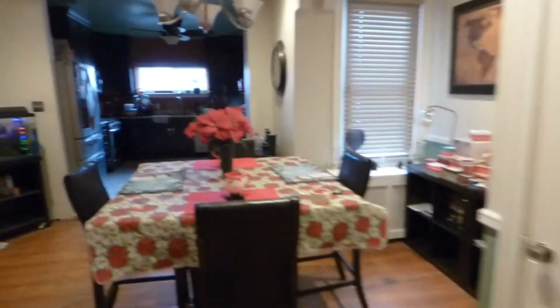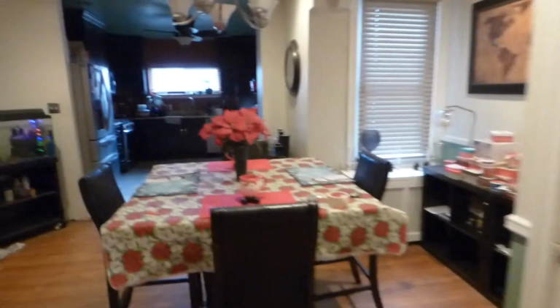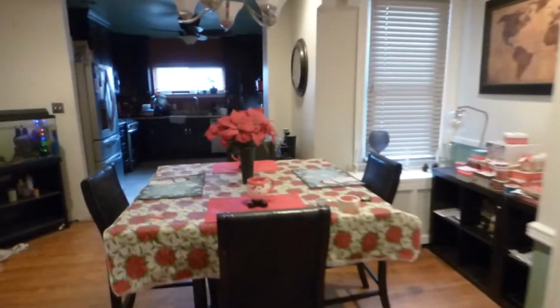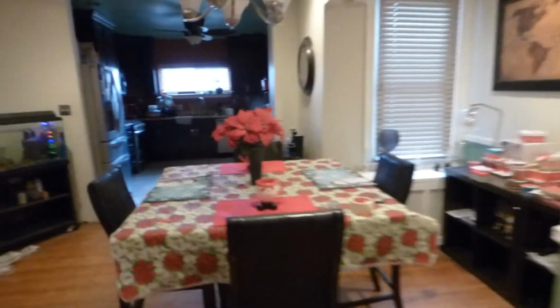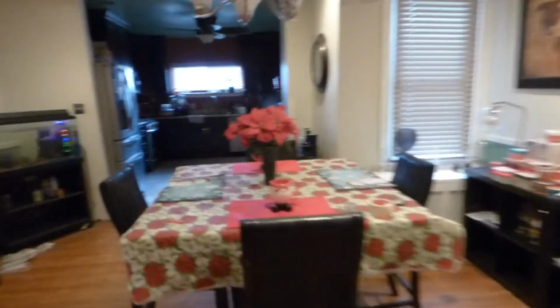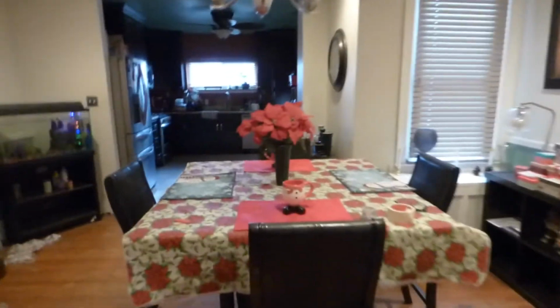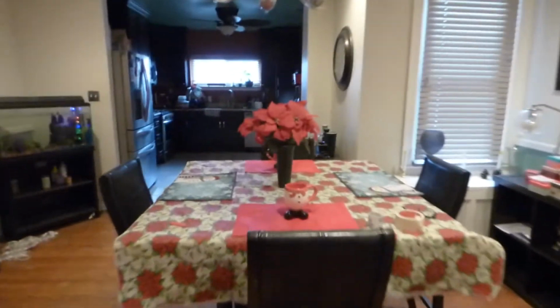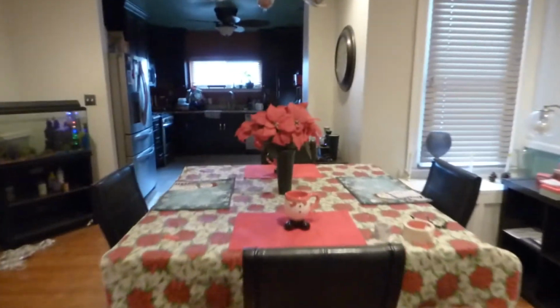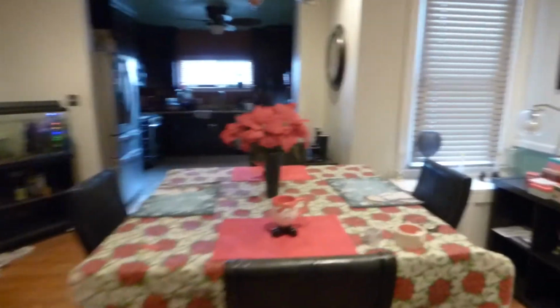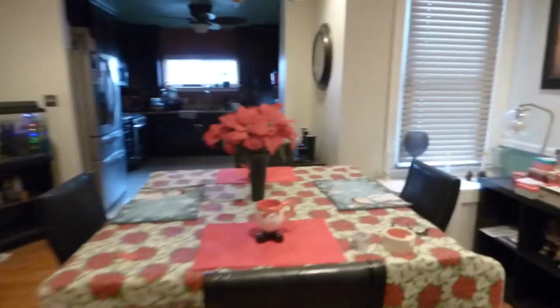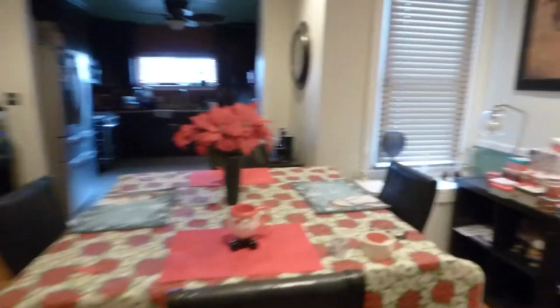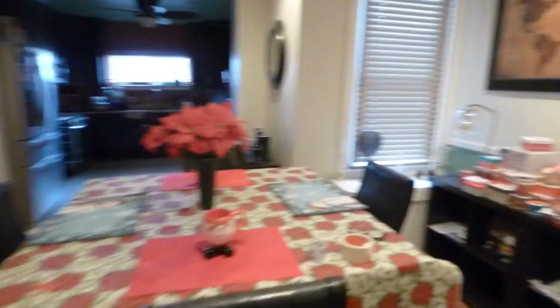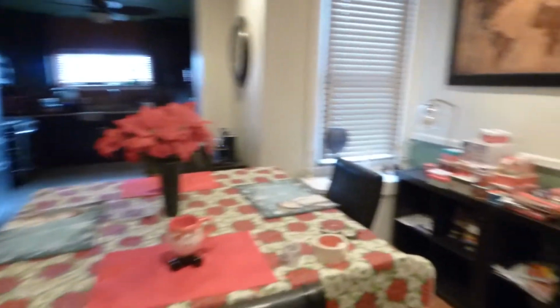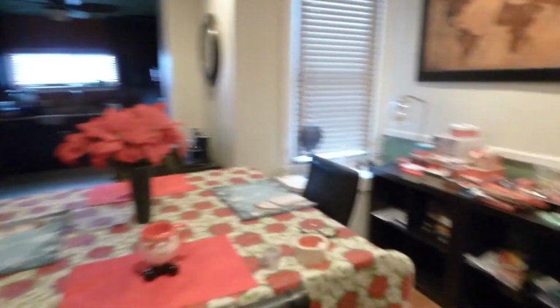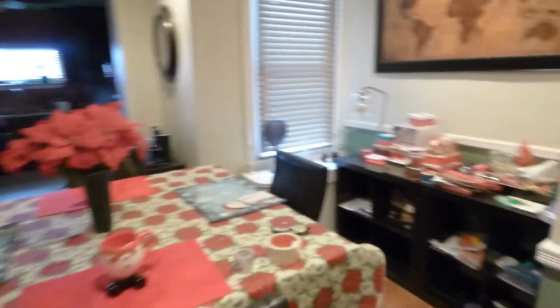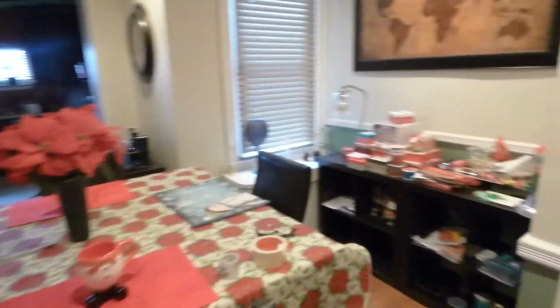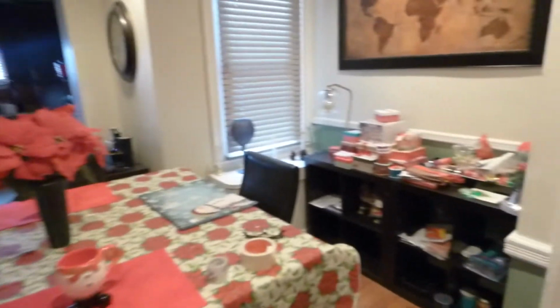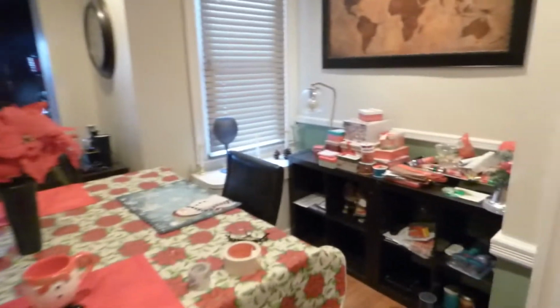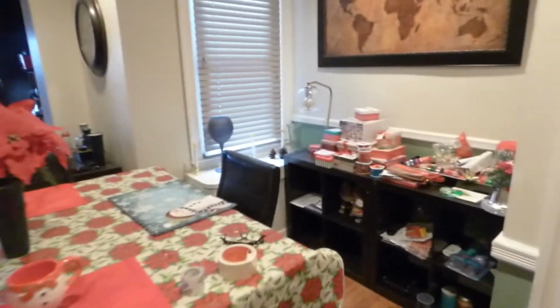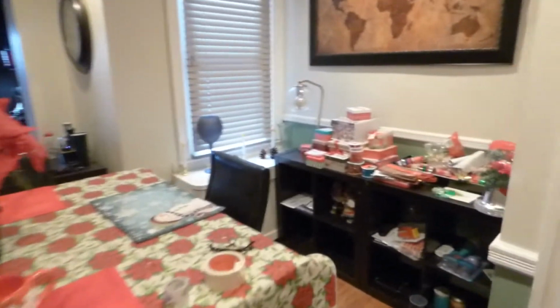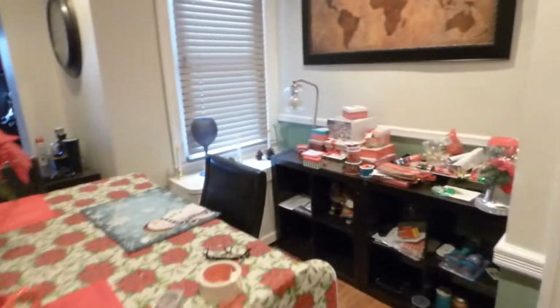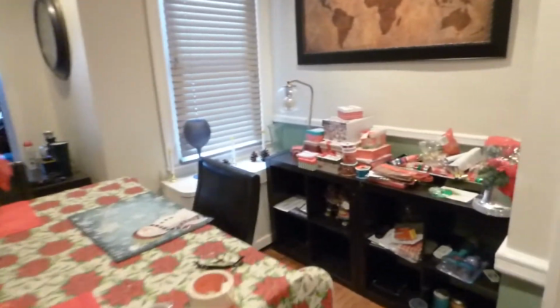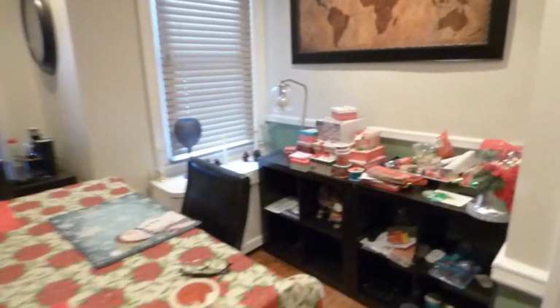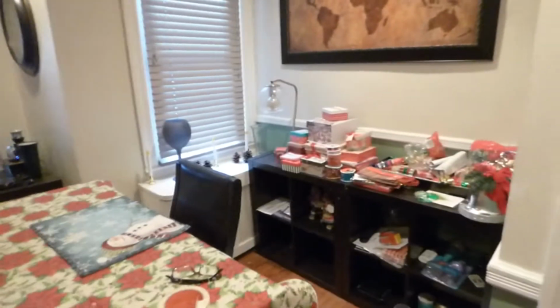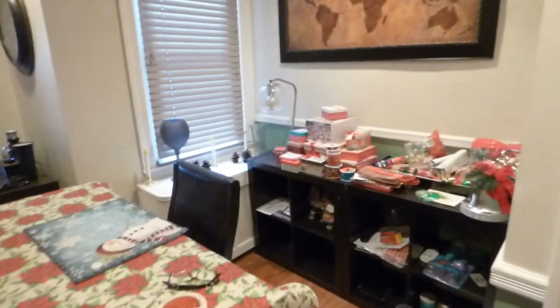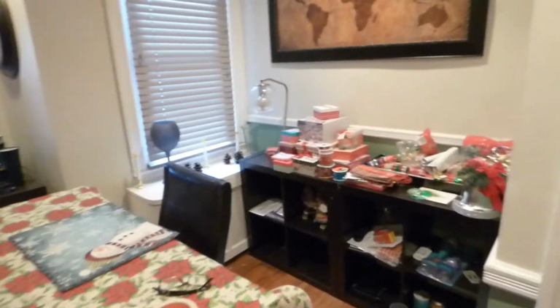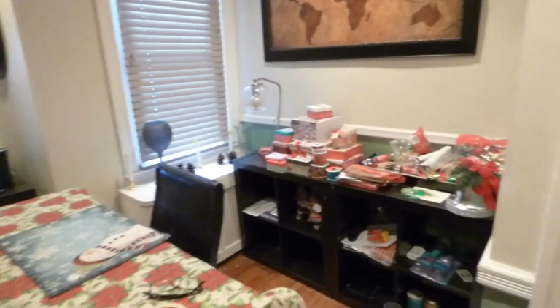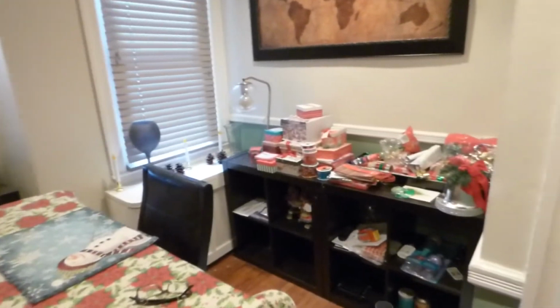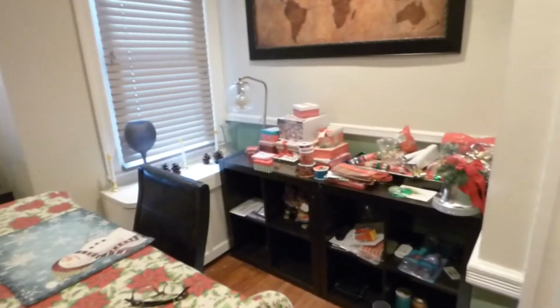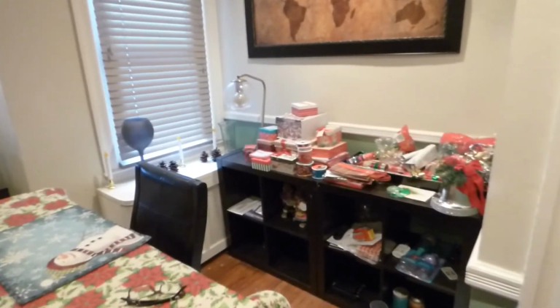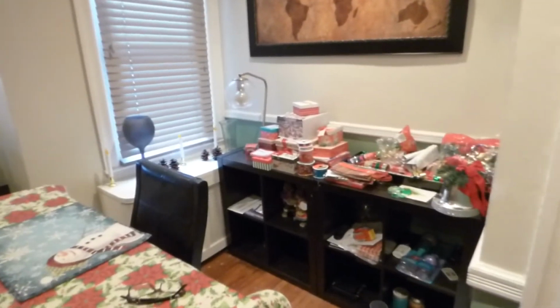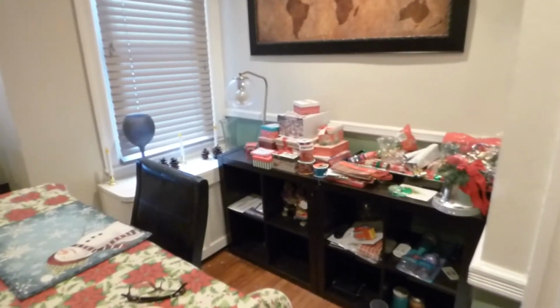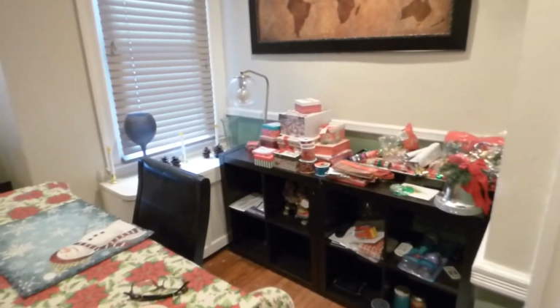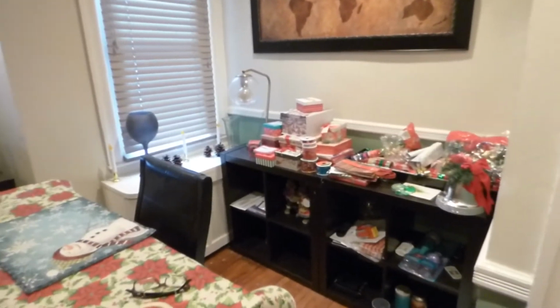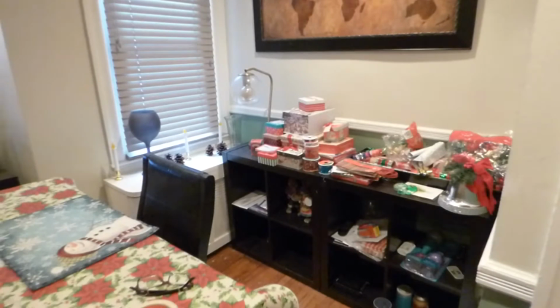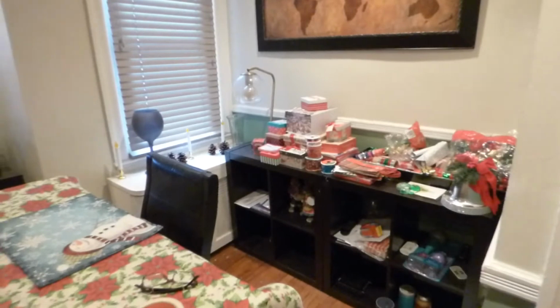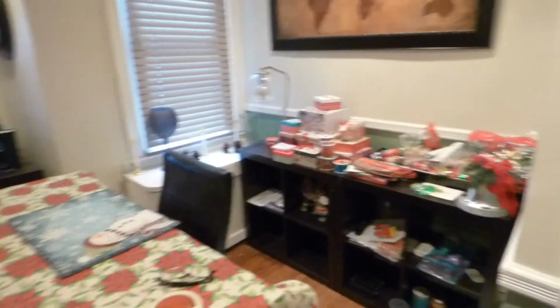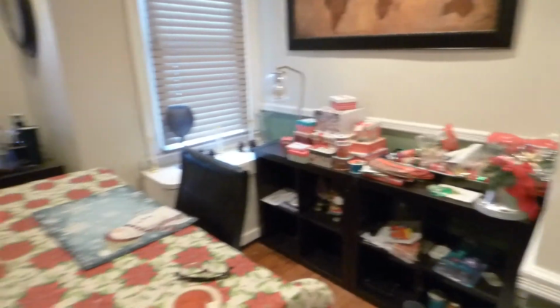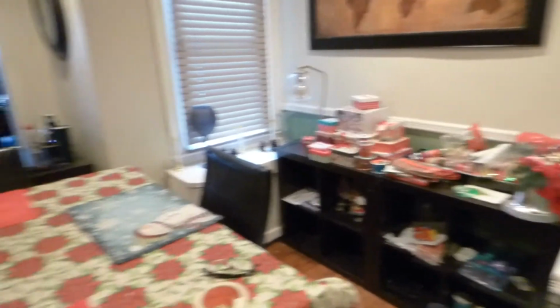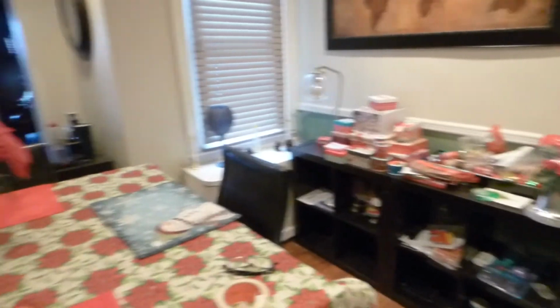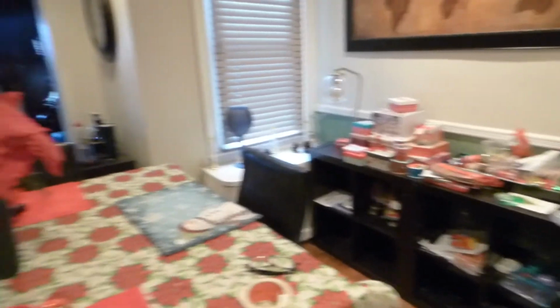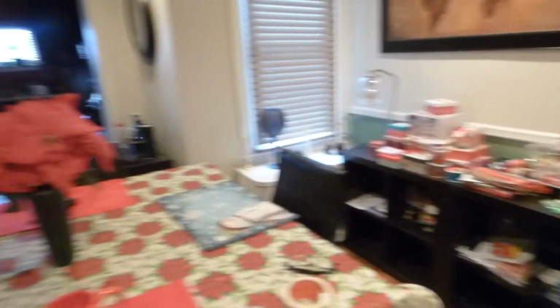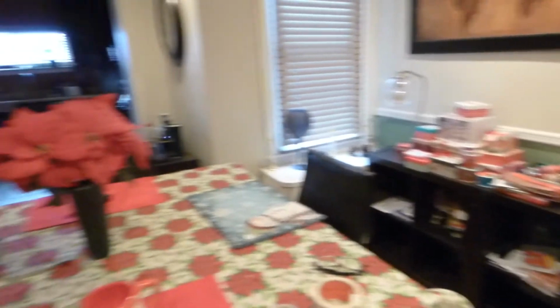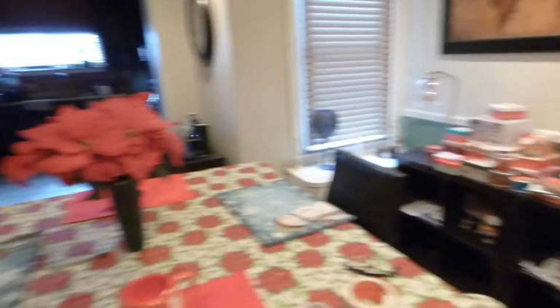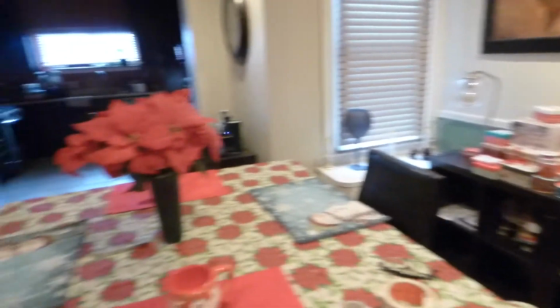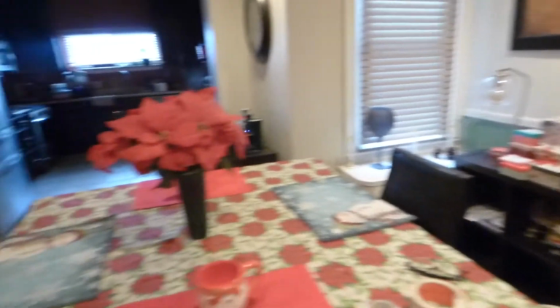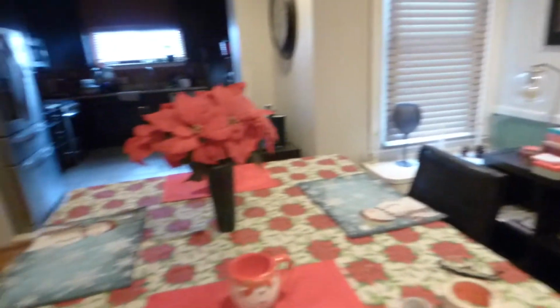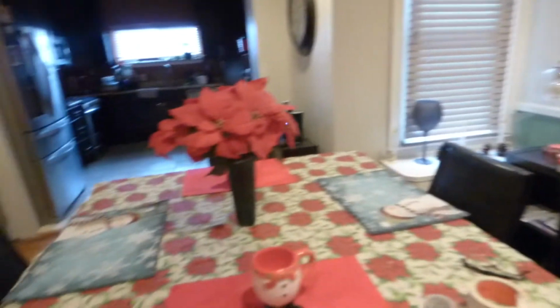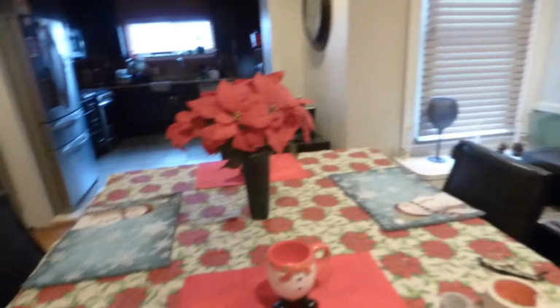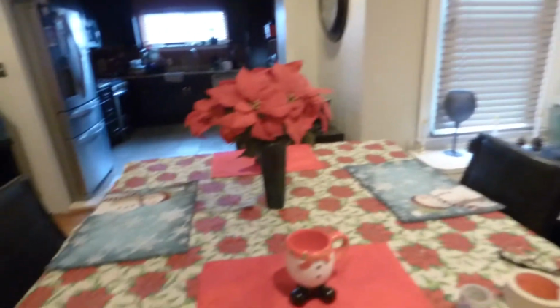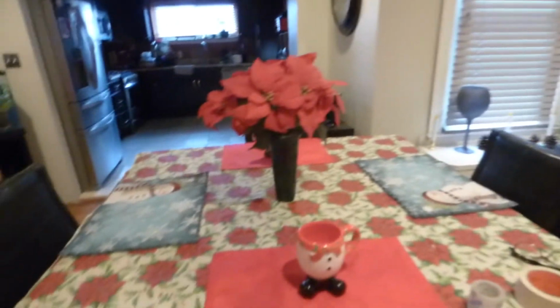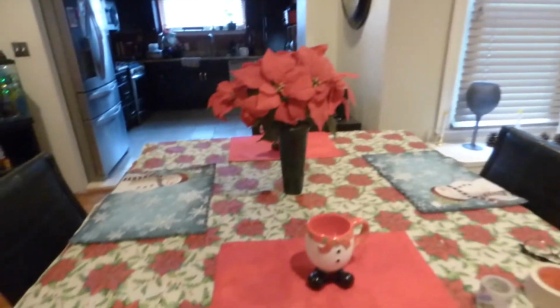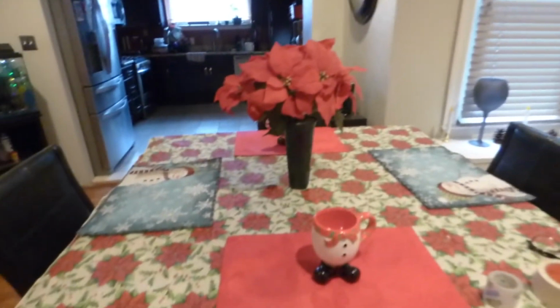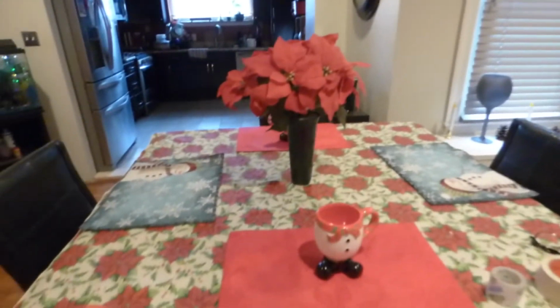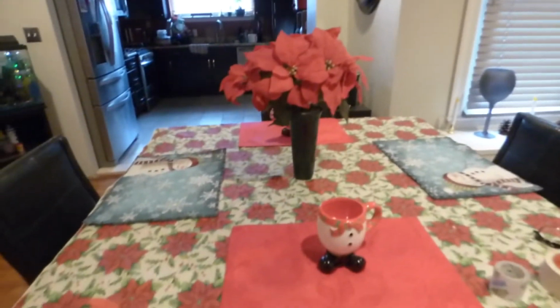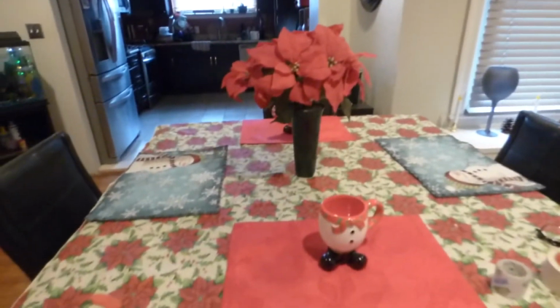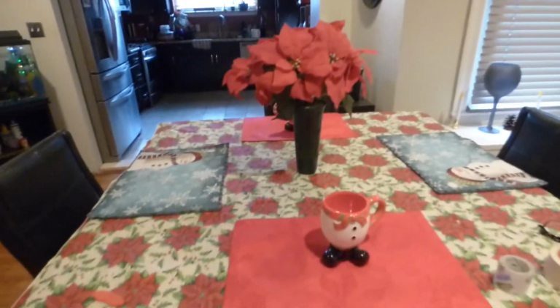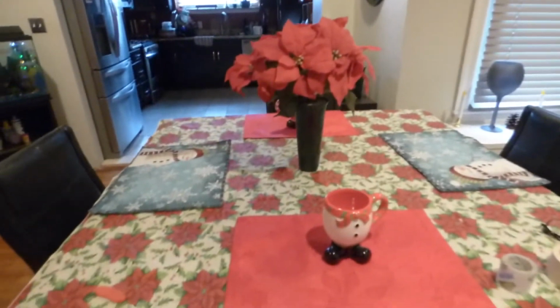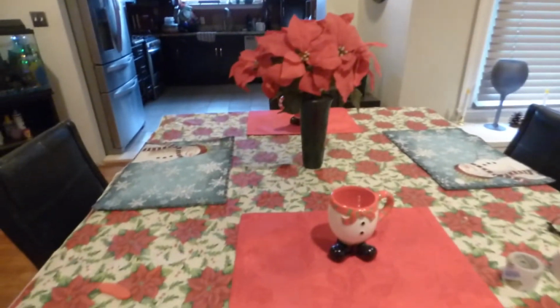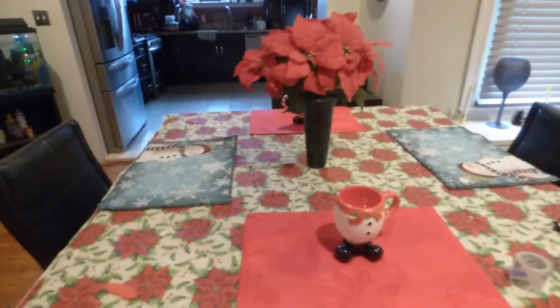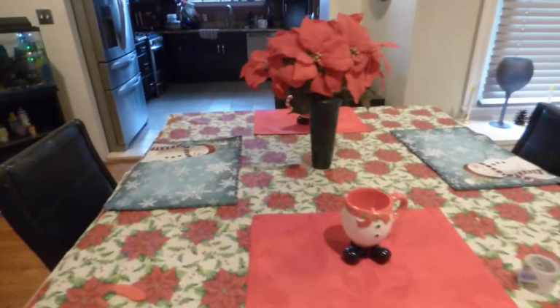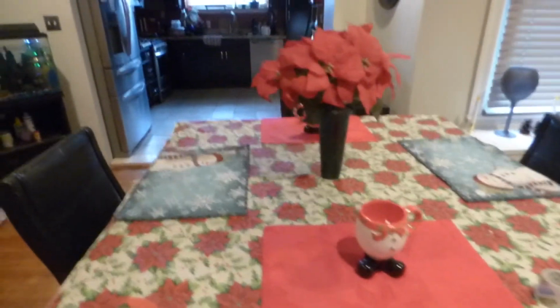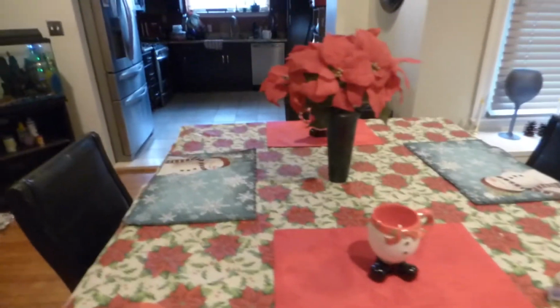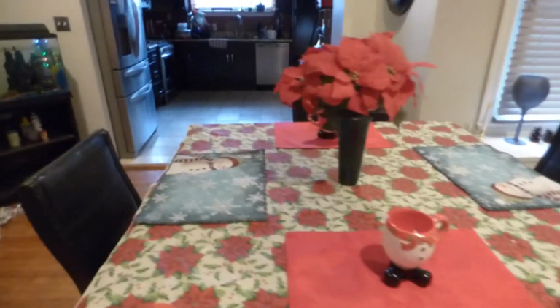So we're getting ready. There is my wife's arsenal of wrapping paper. I'm getting ready to wrap up her packages and everything for her friends and family.